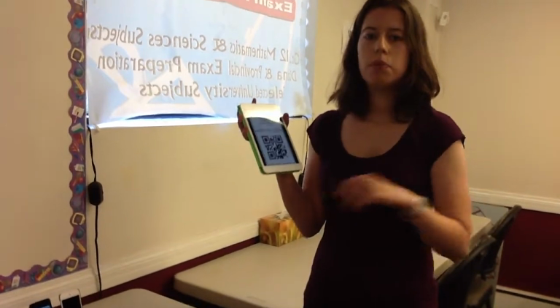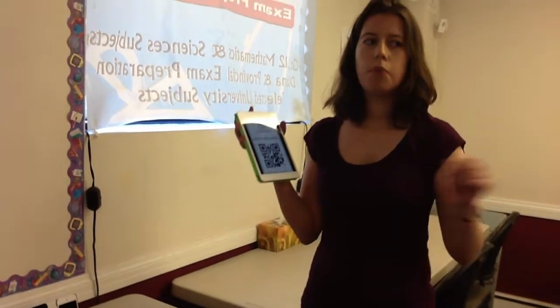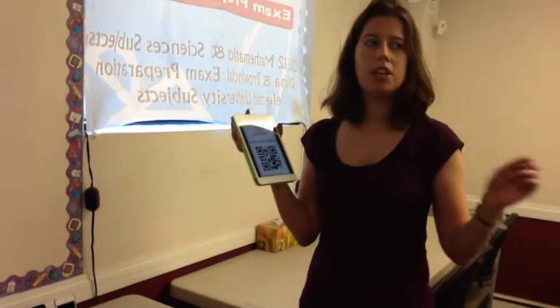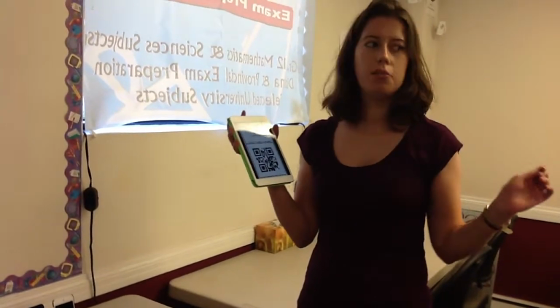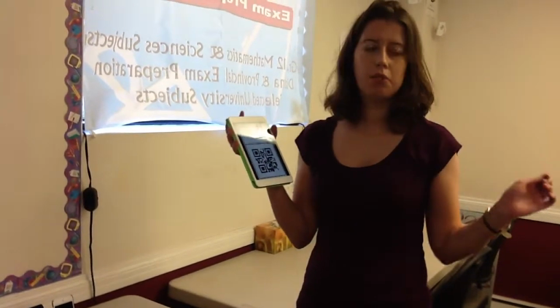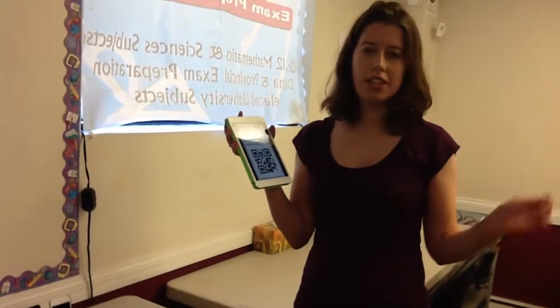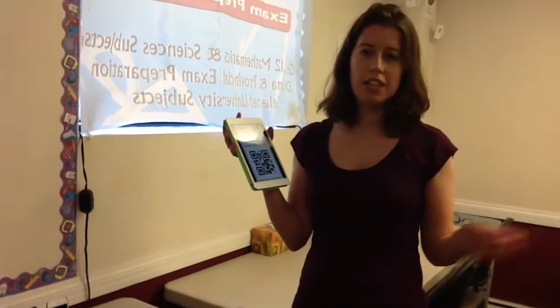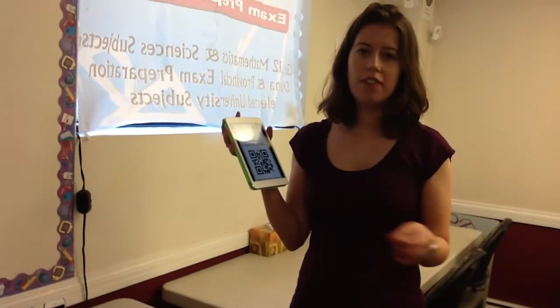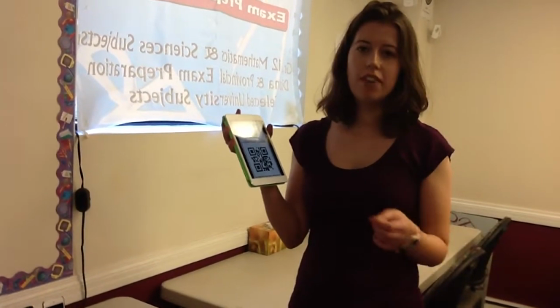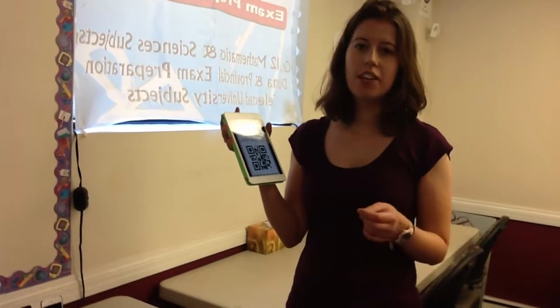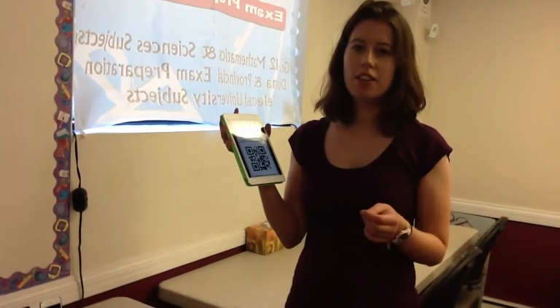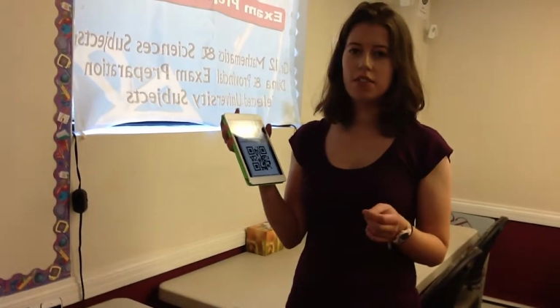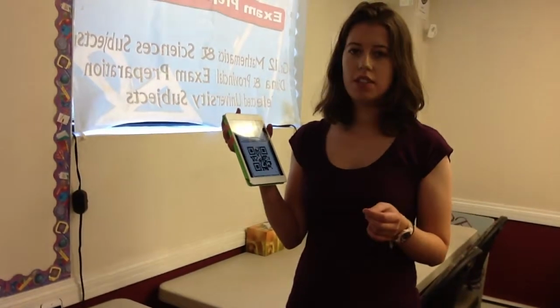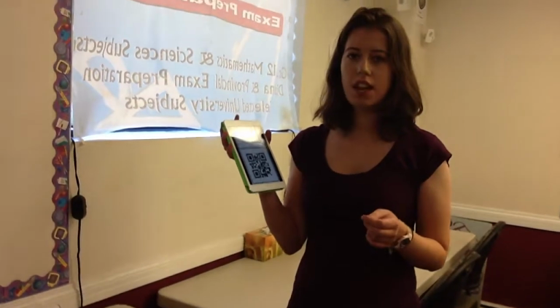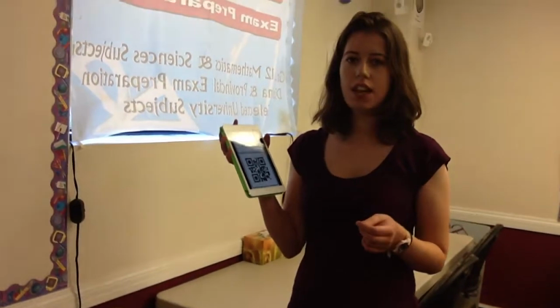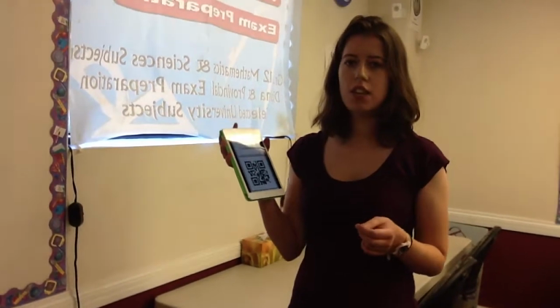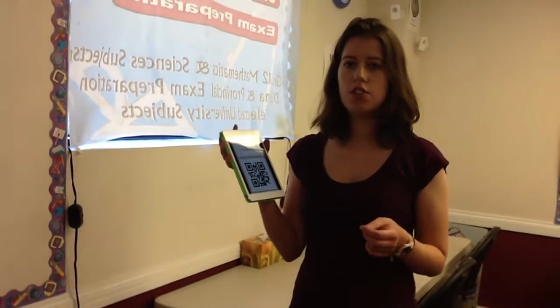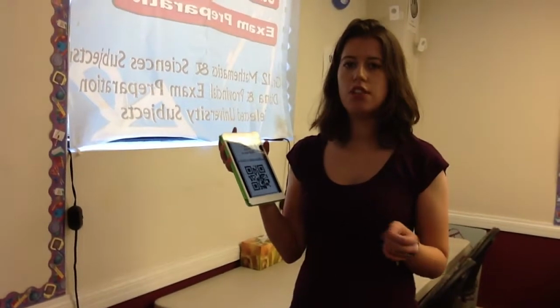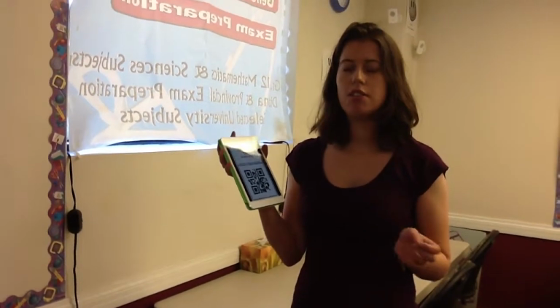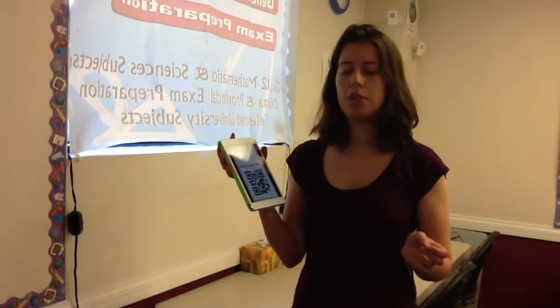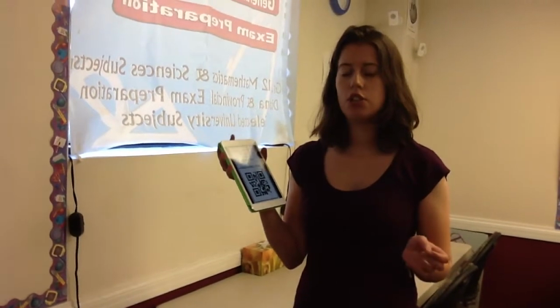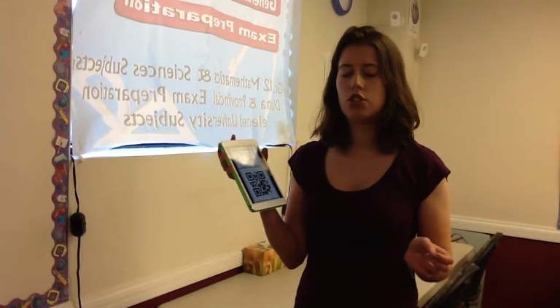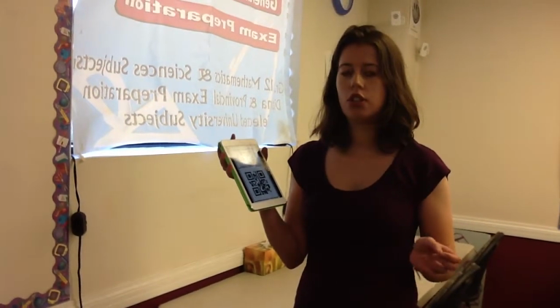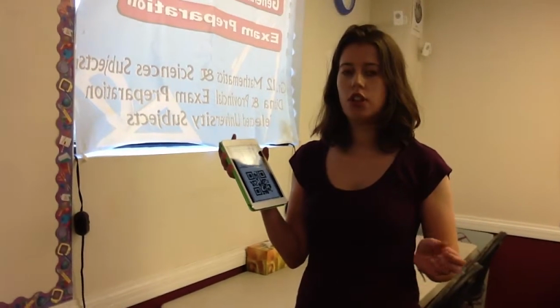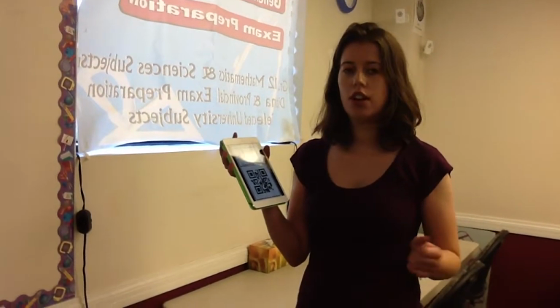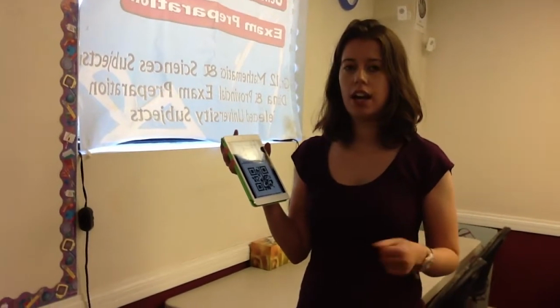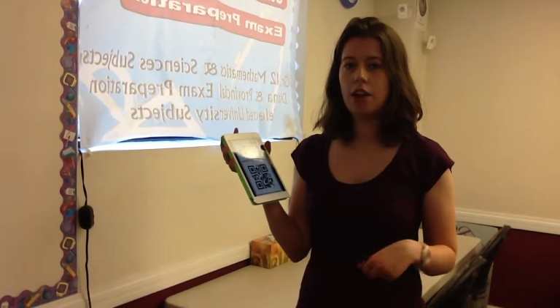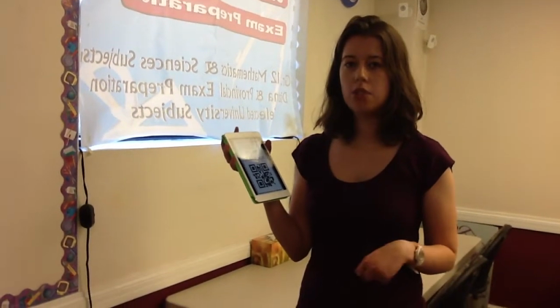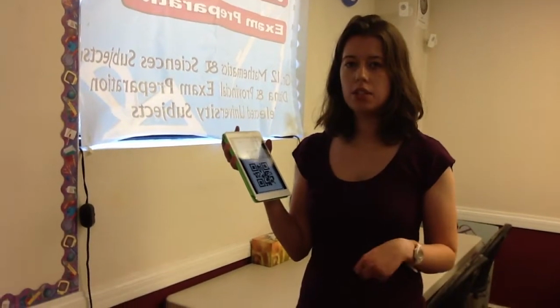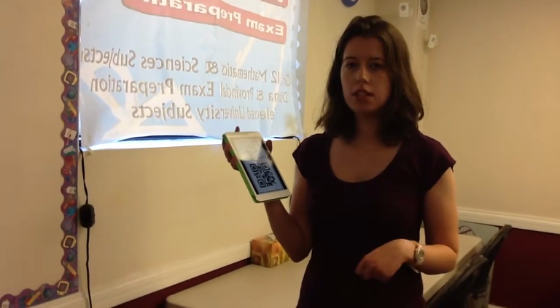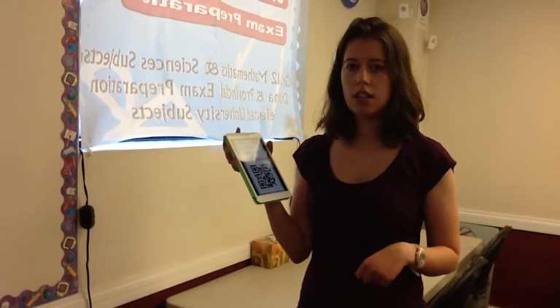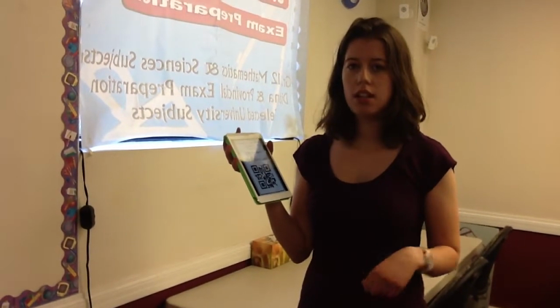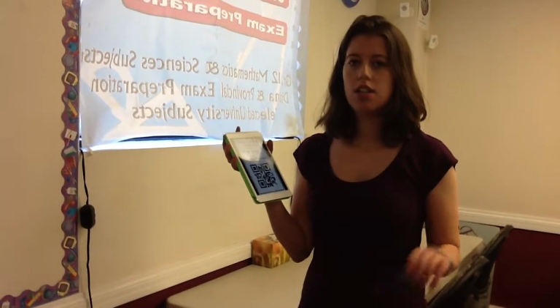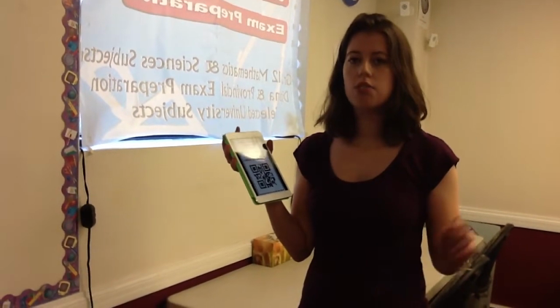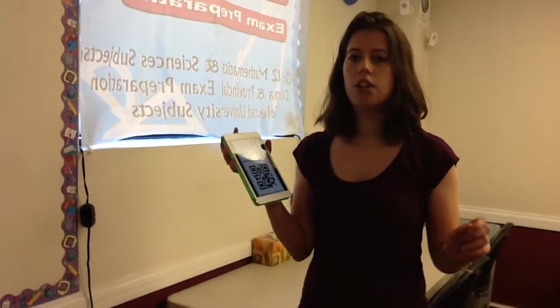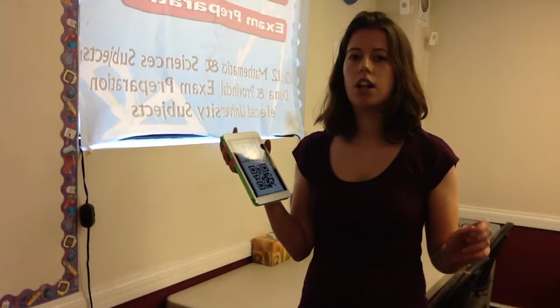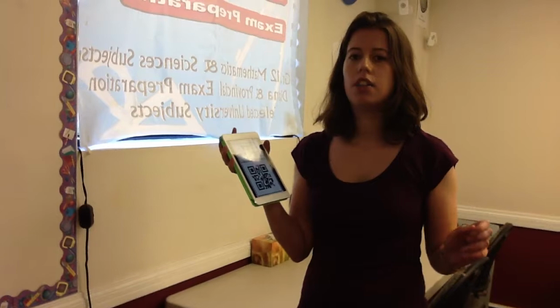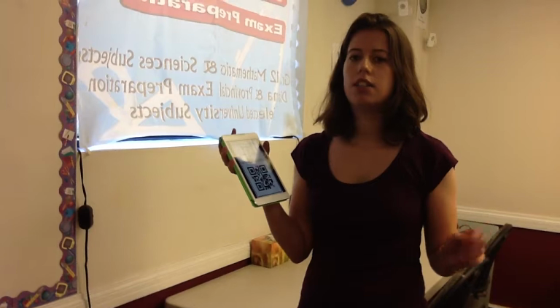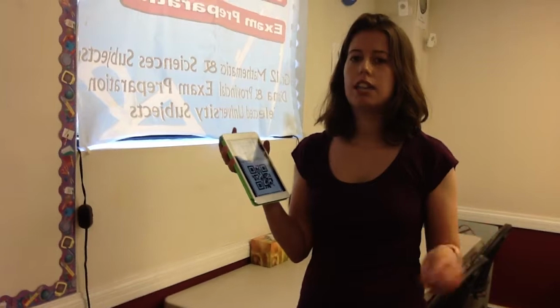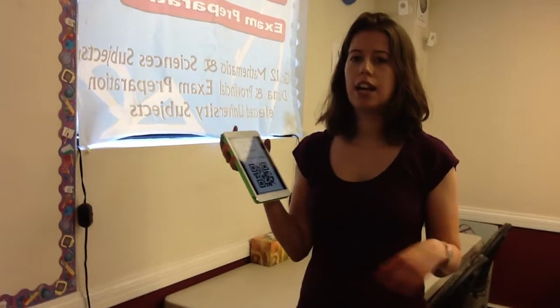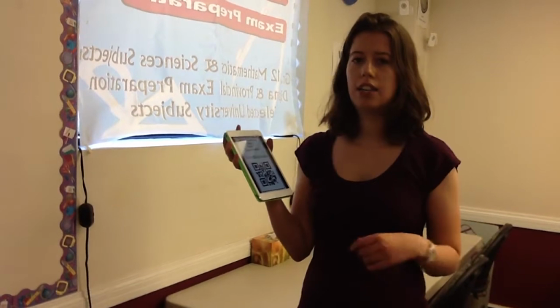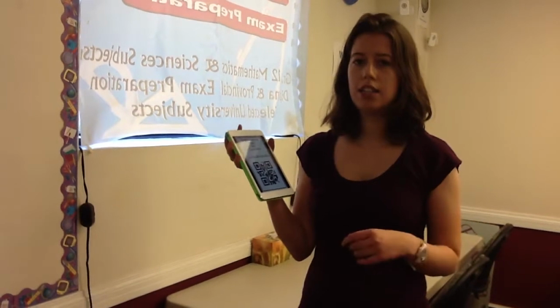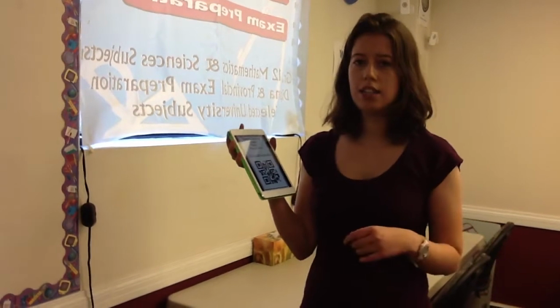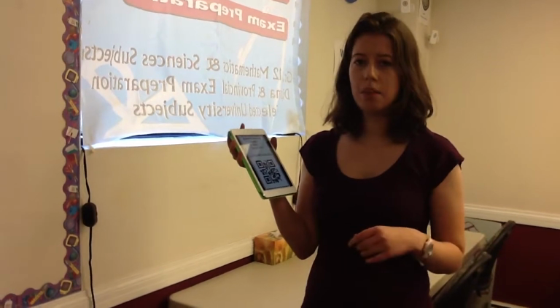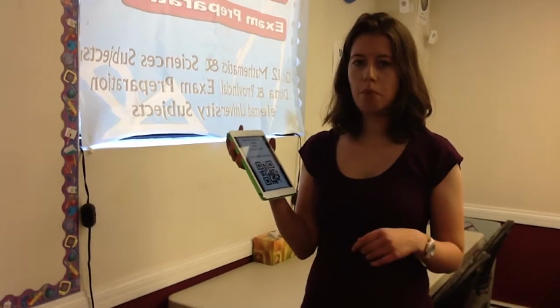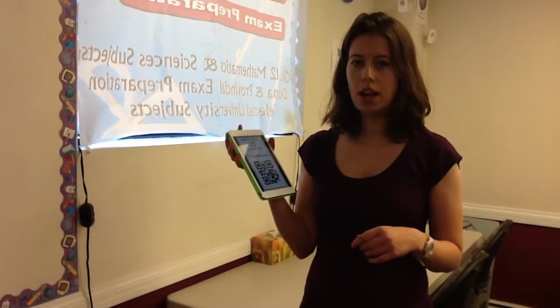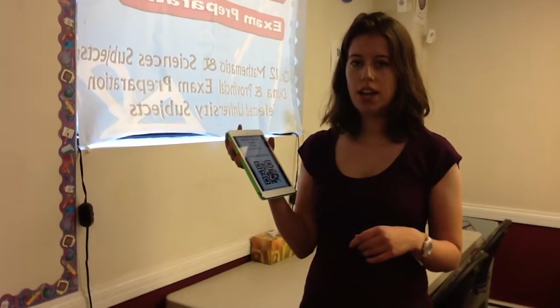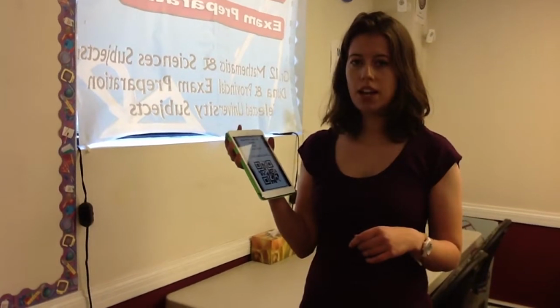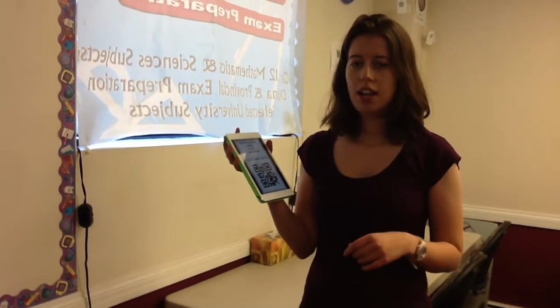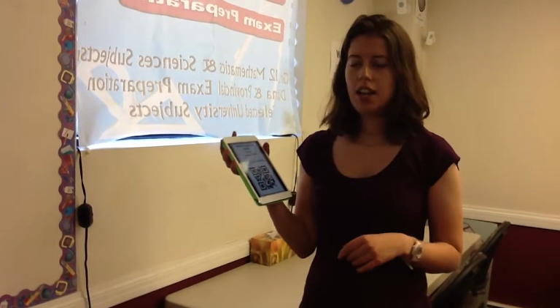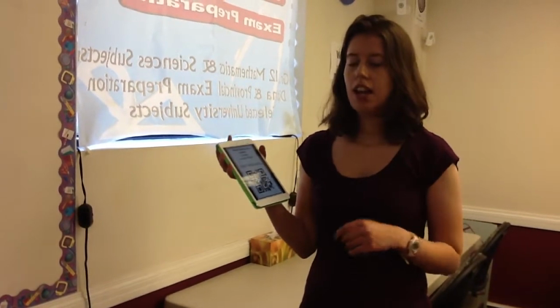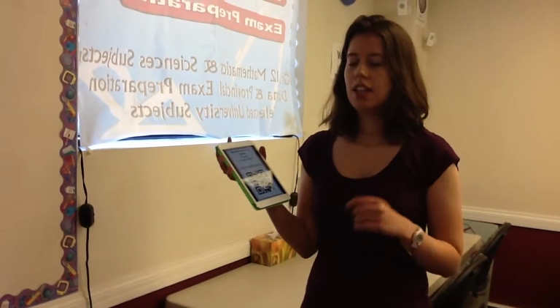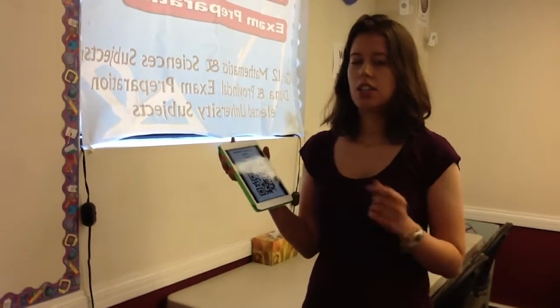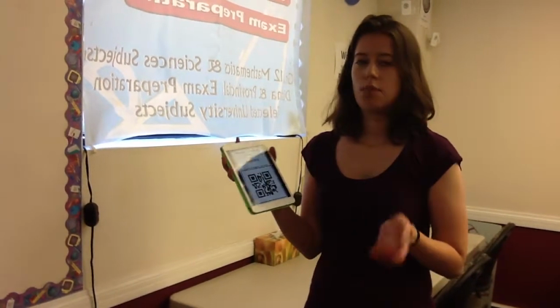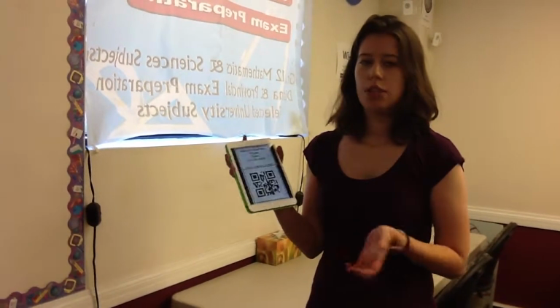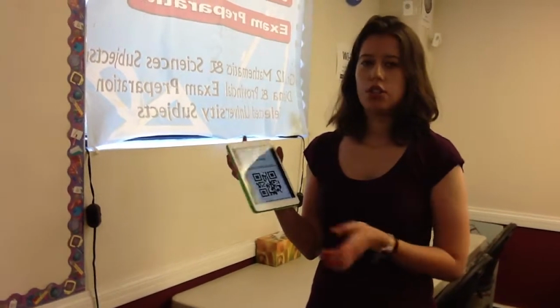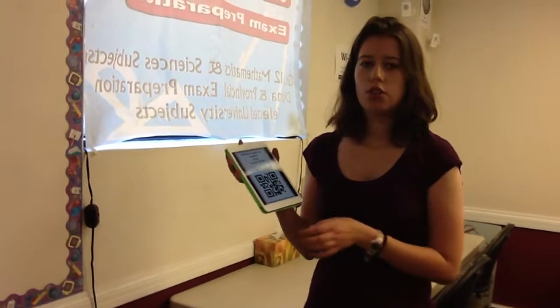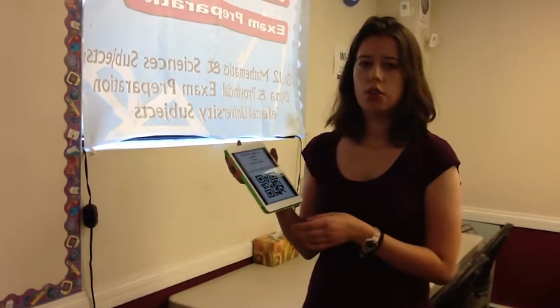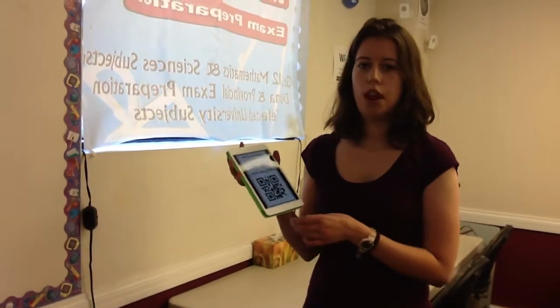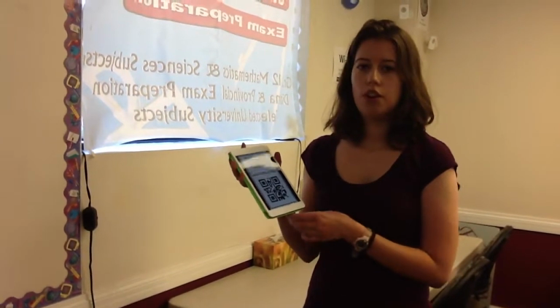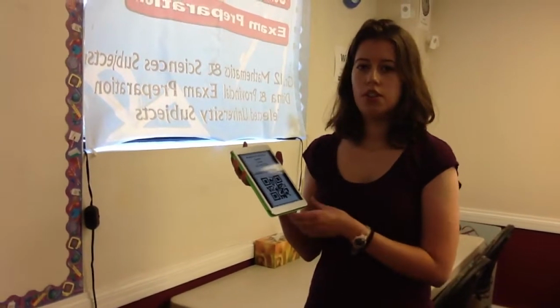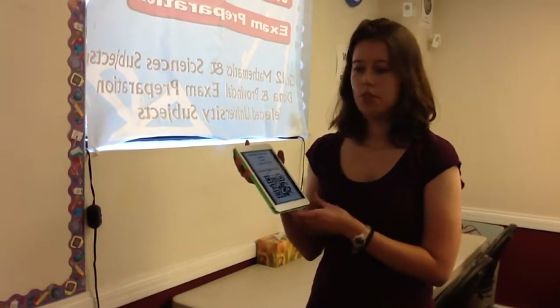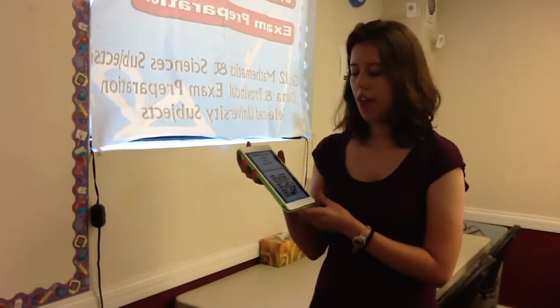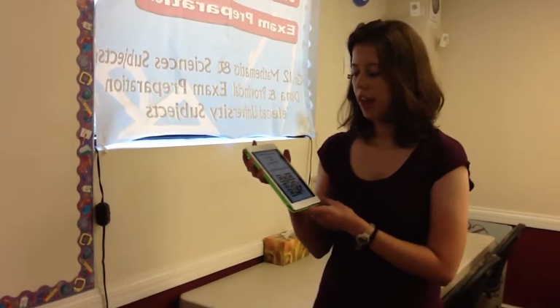When you leave at the end of the day, you need to make sure to clock out. You clock out exactly the same way. I'm going to show you how to do that.